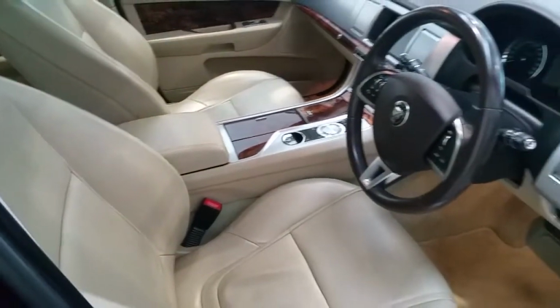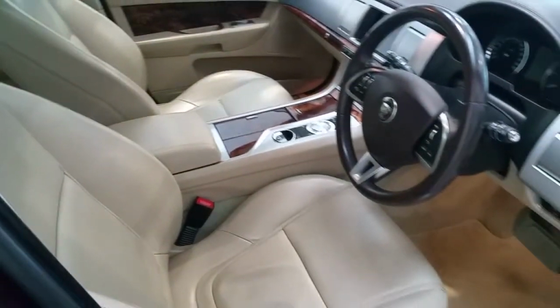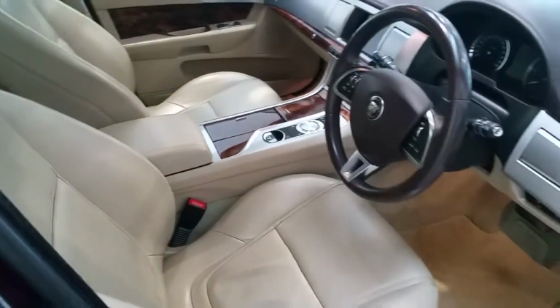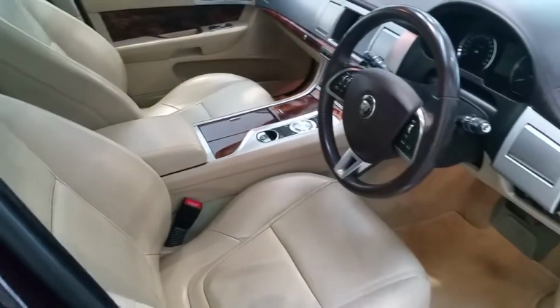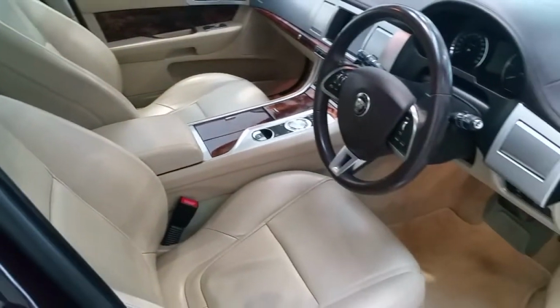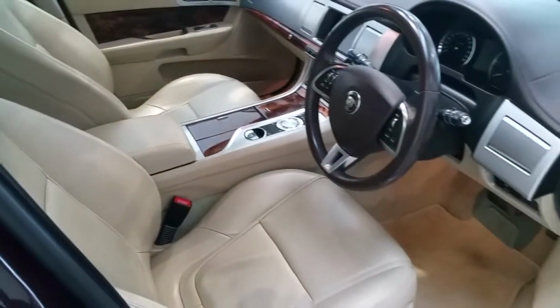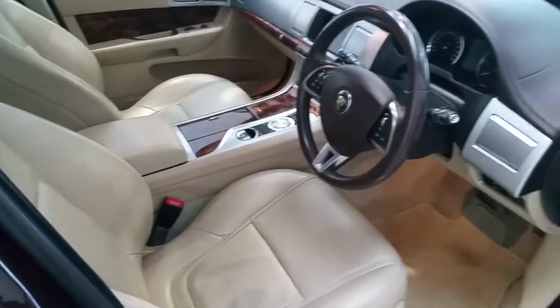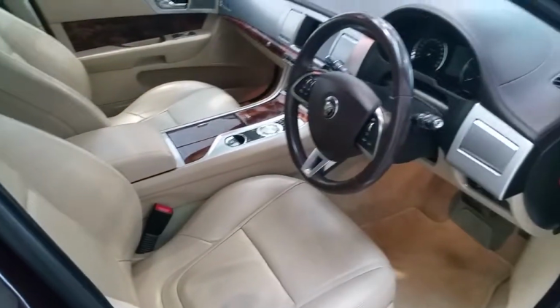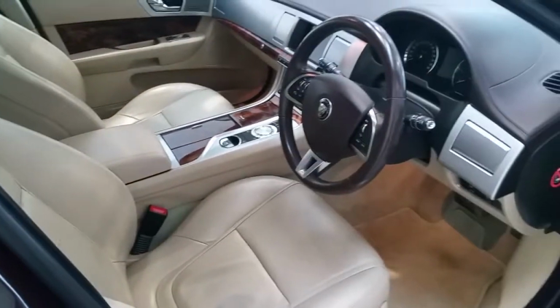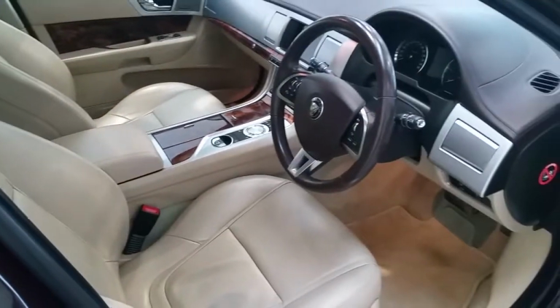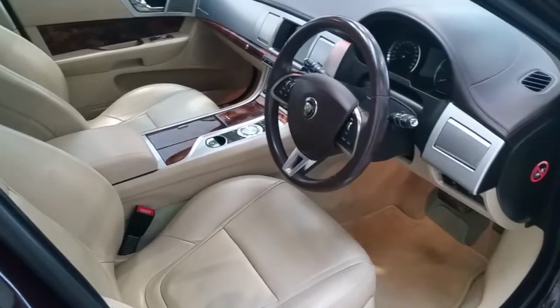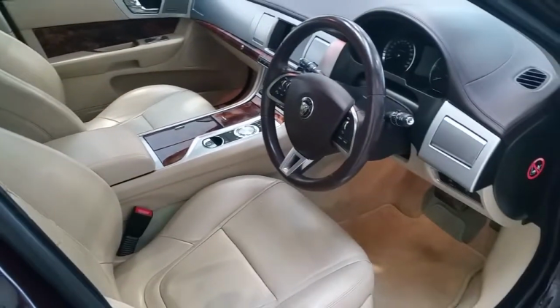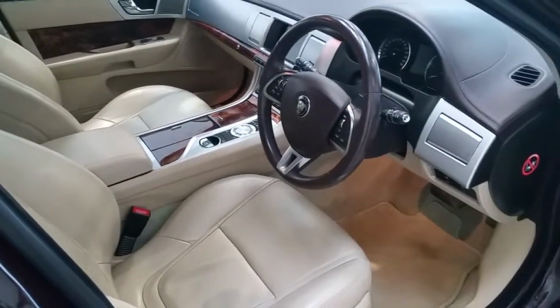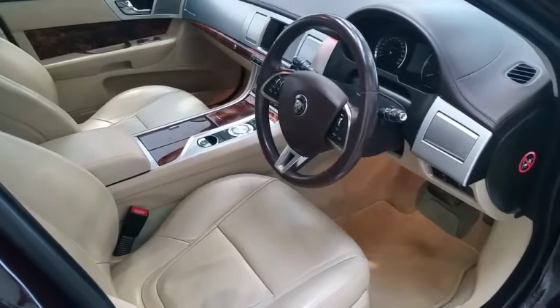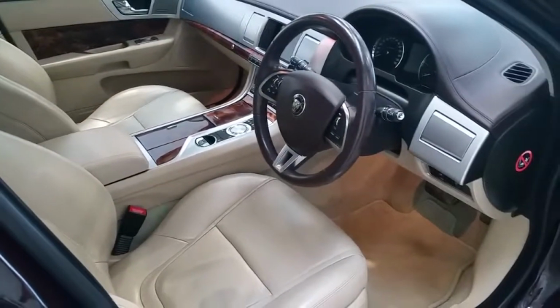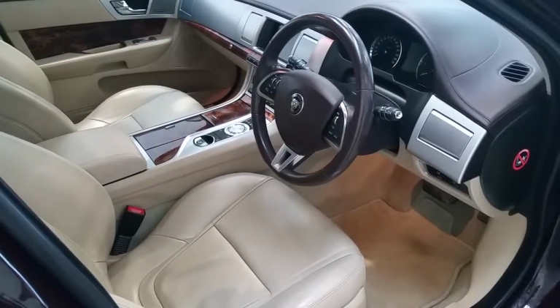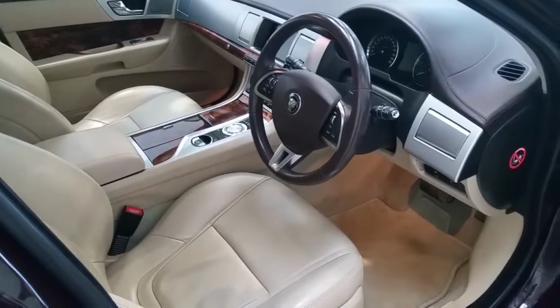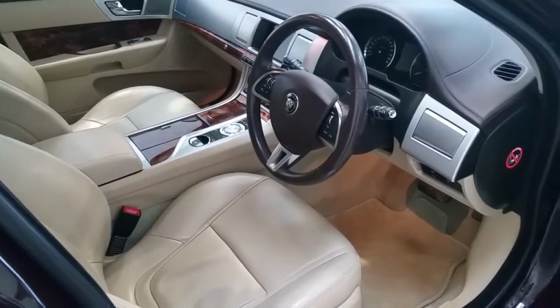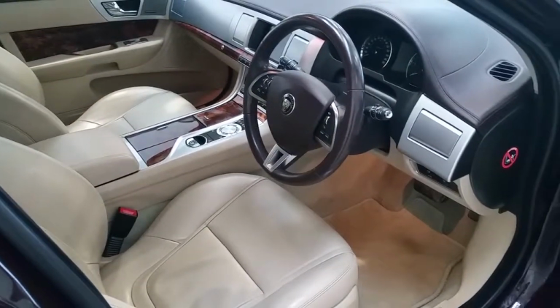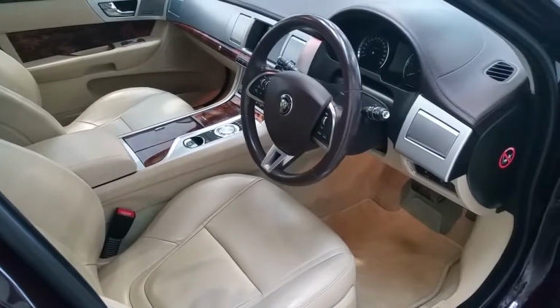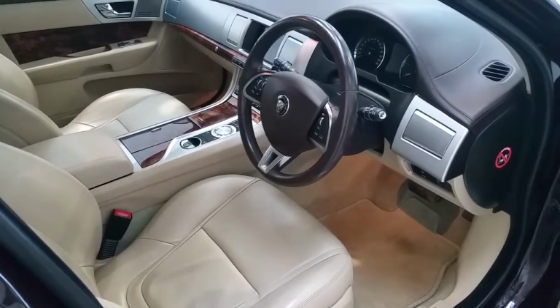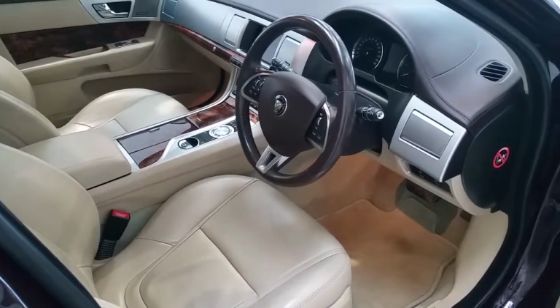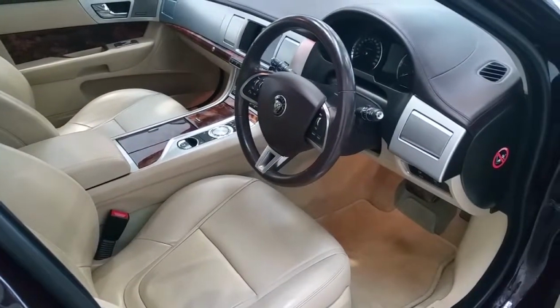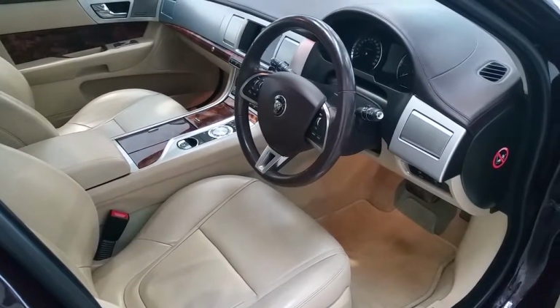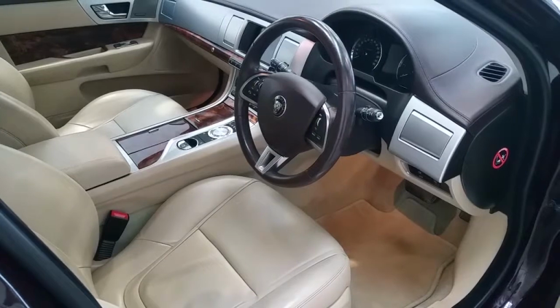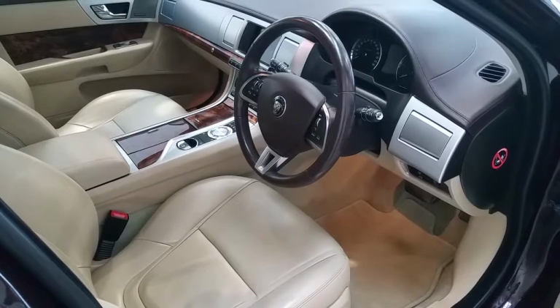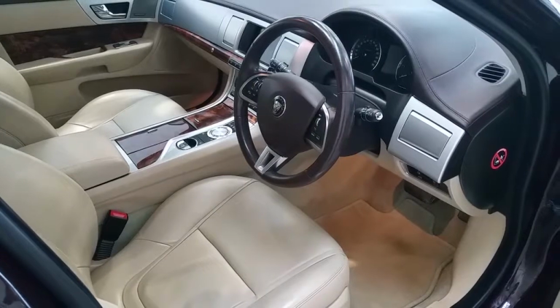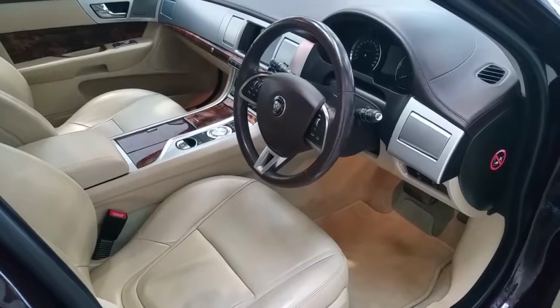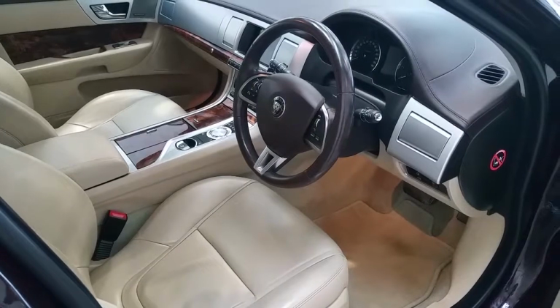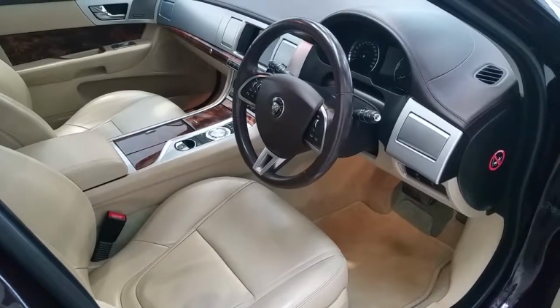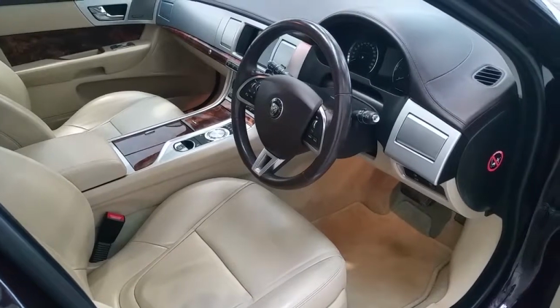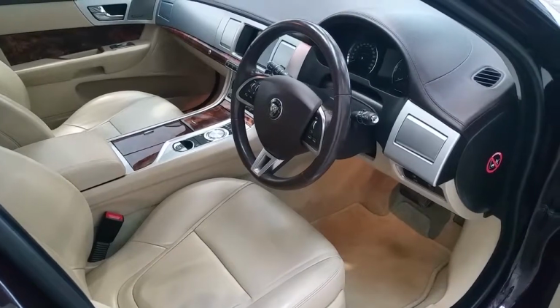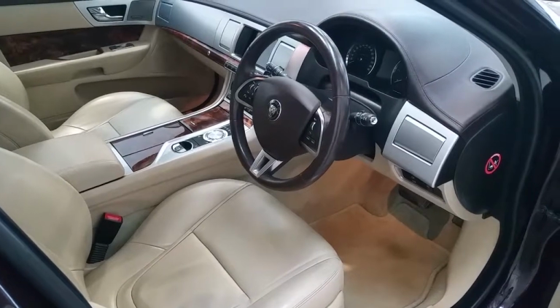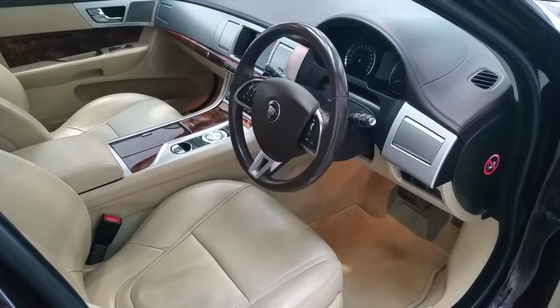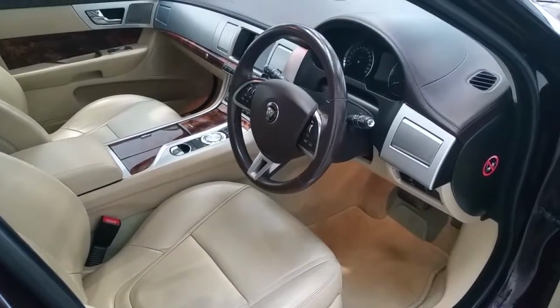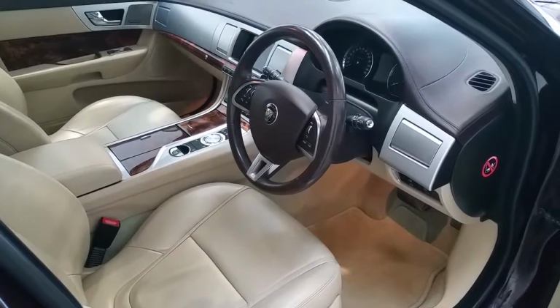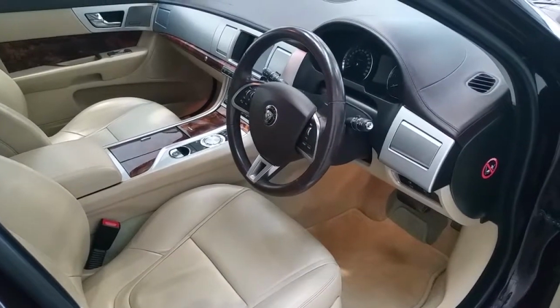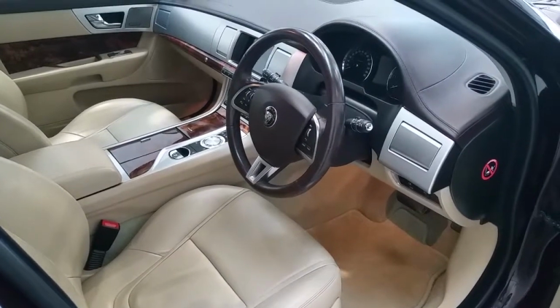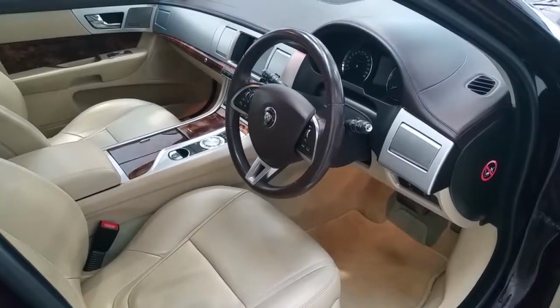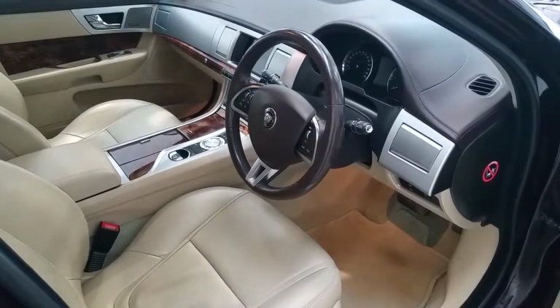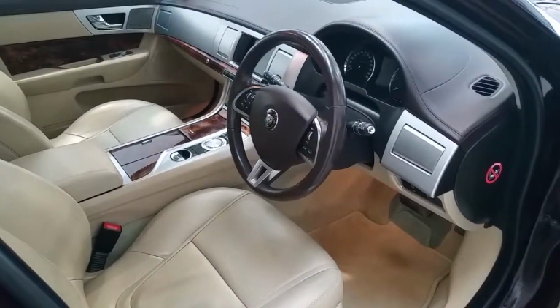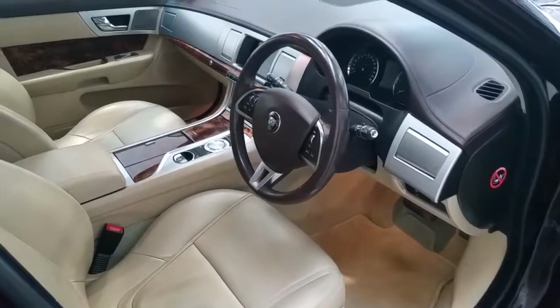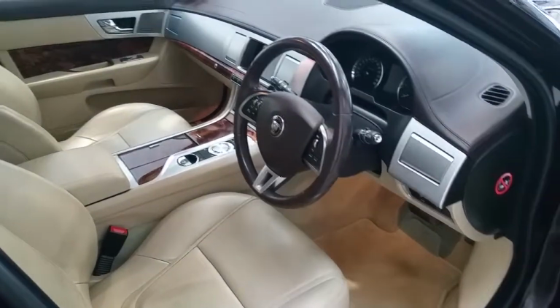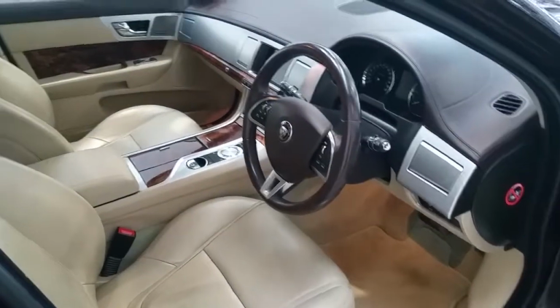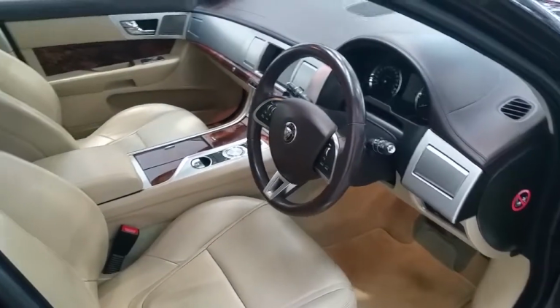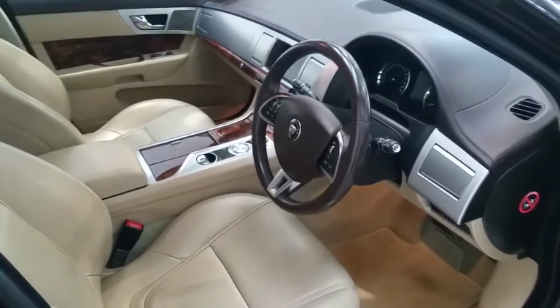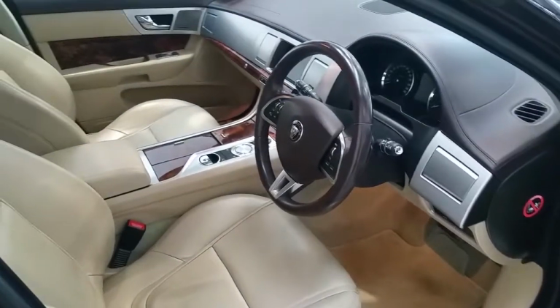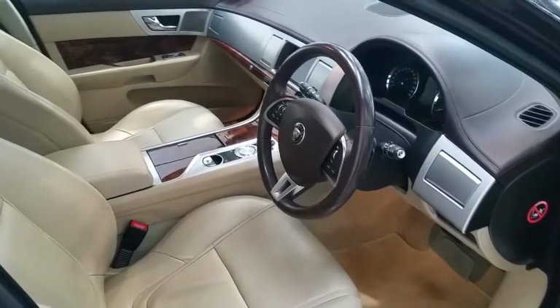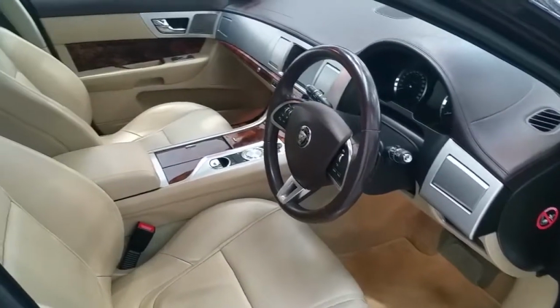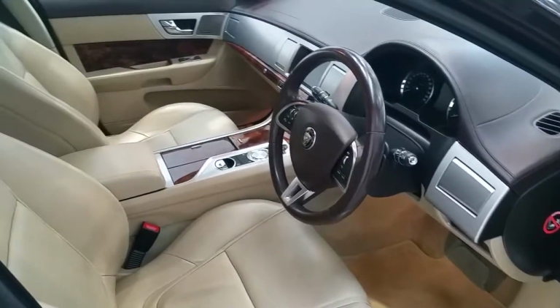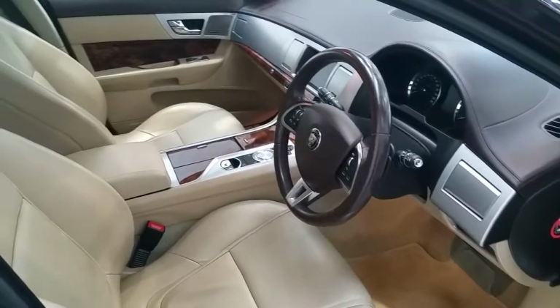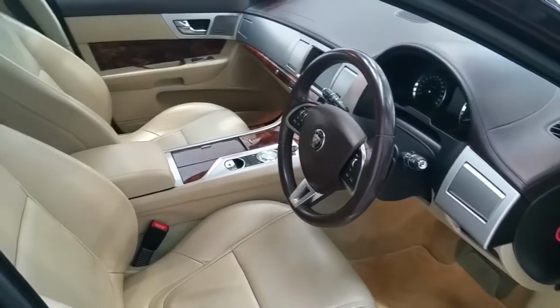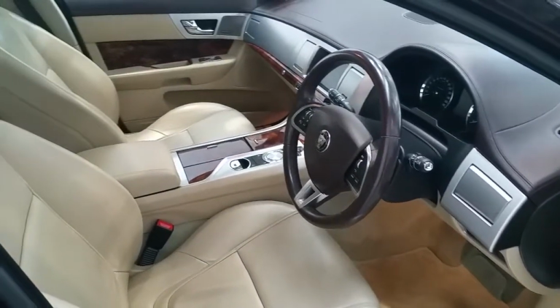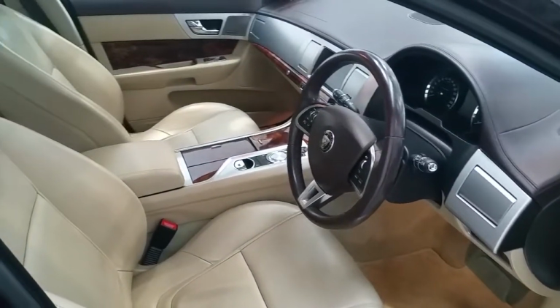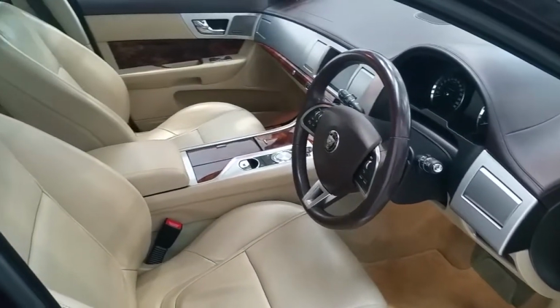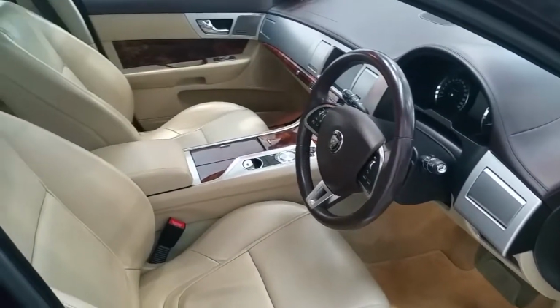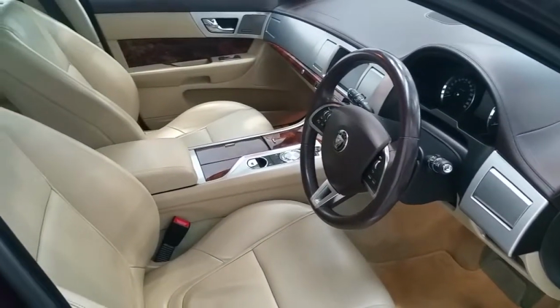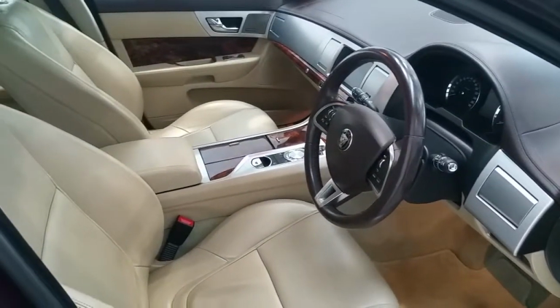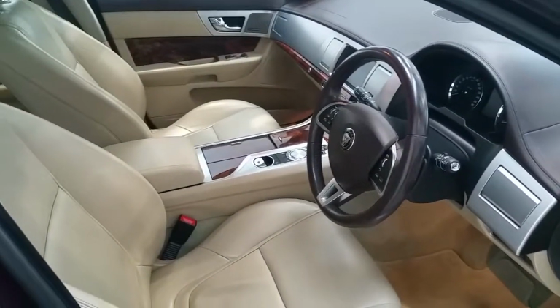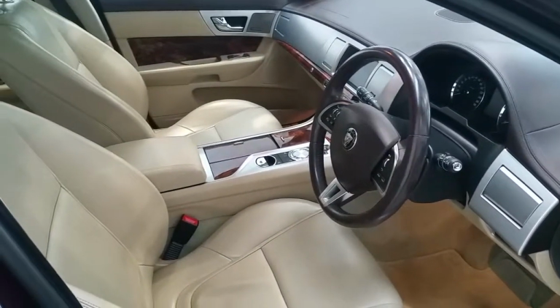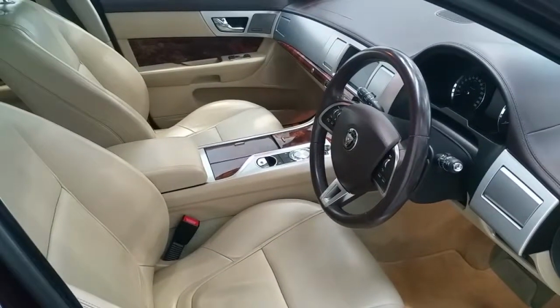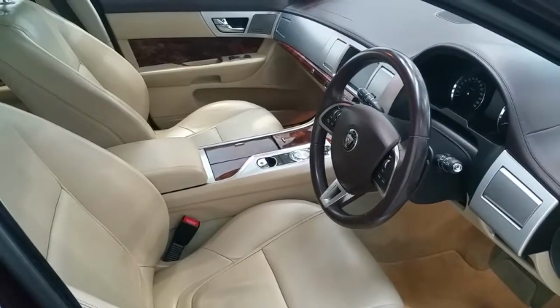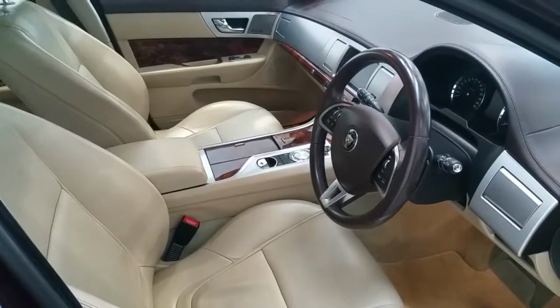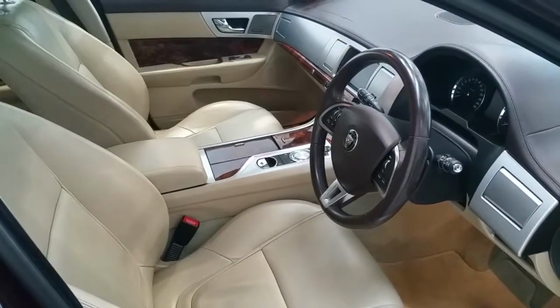It has the leather dash plus leather steering wheel. It's a very high spec XF.